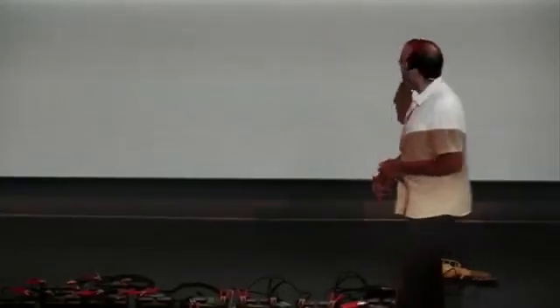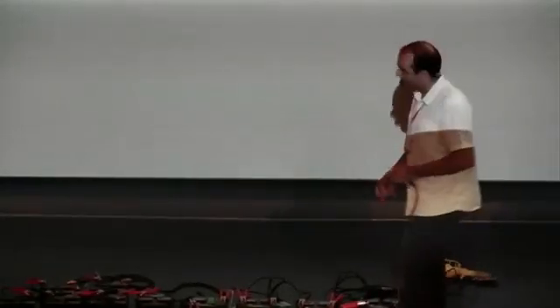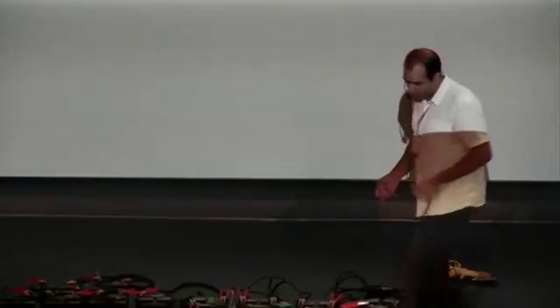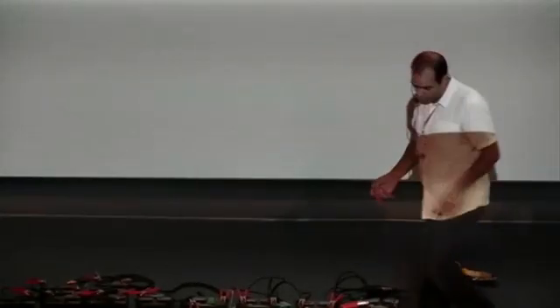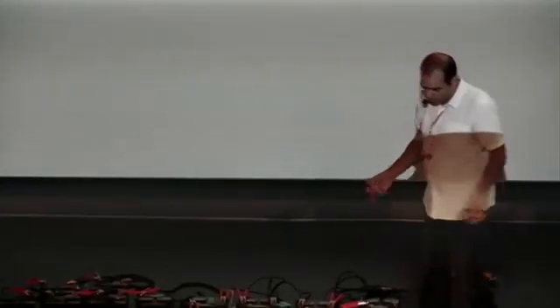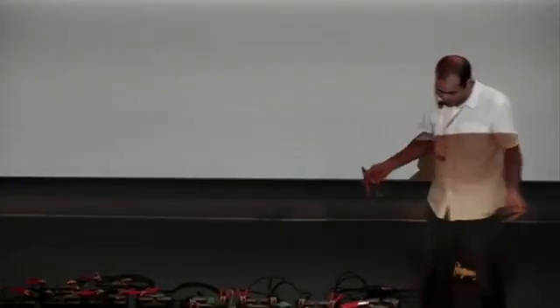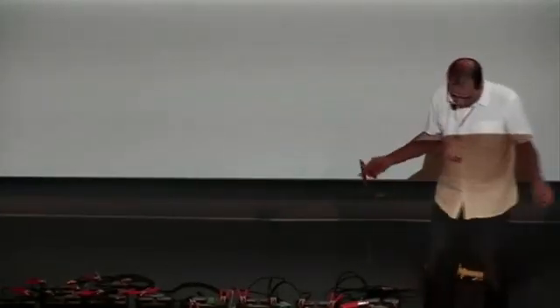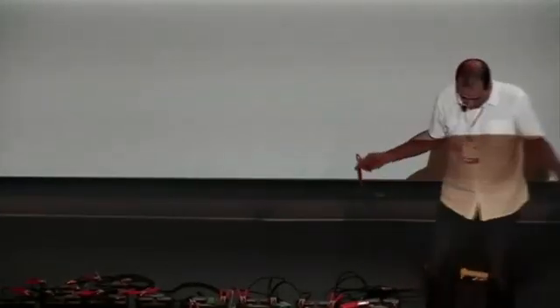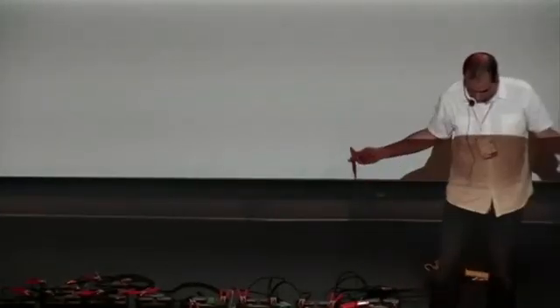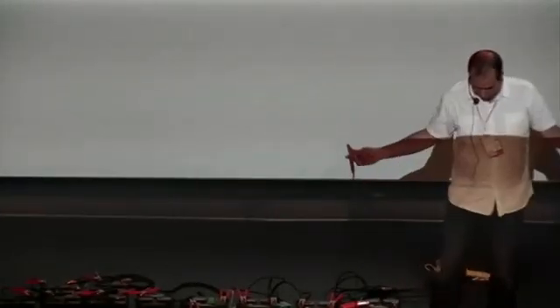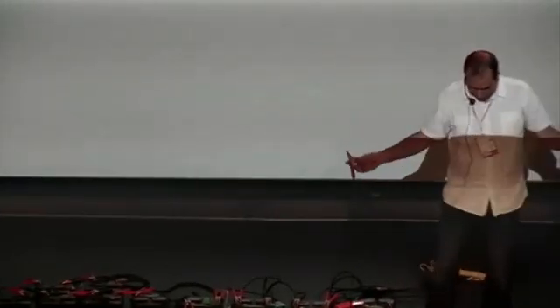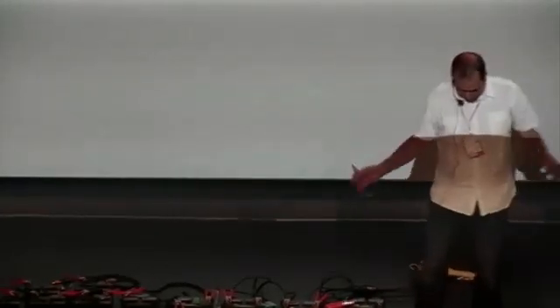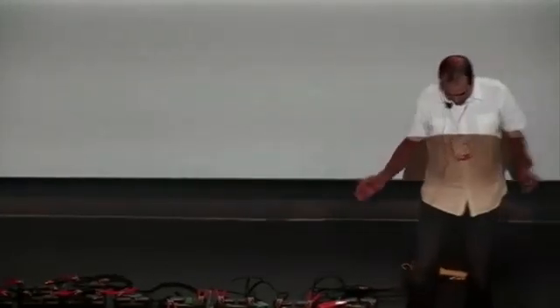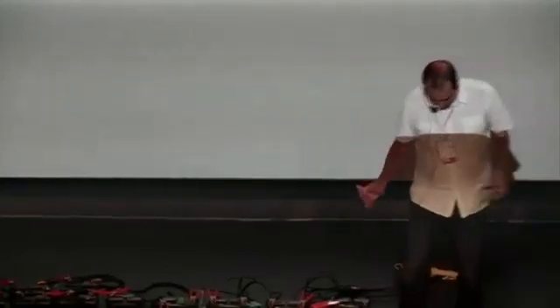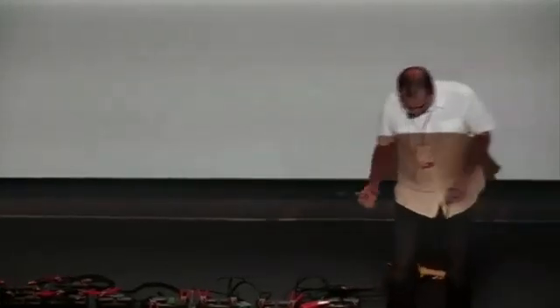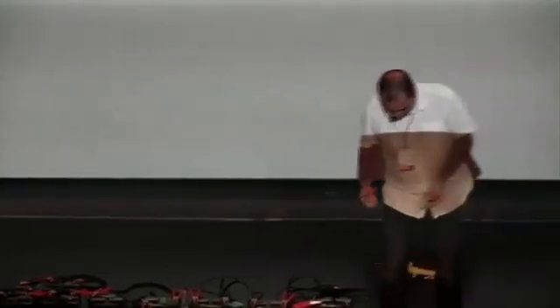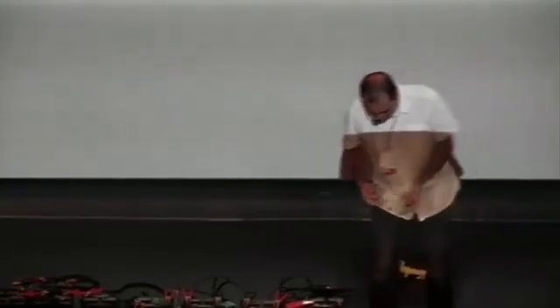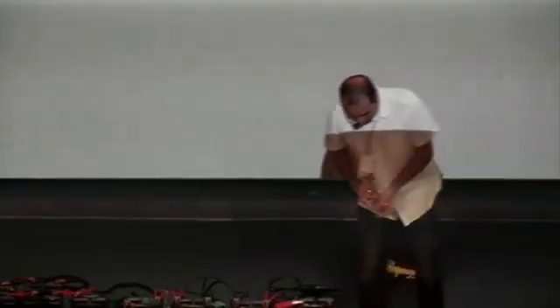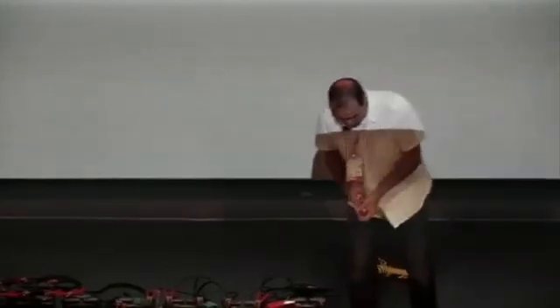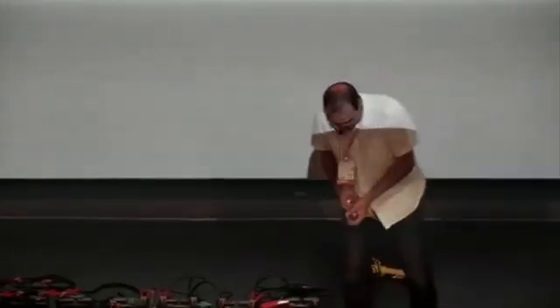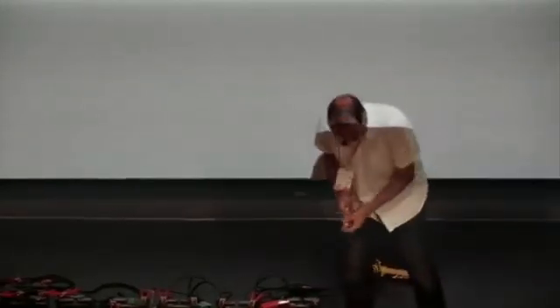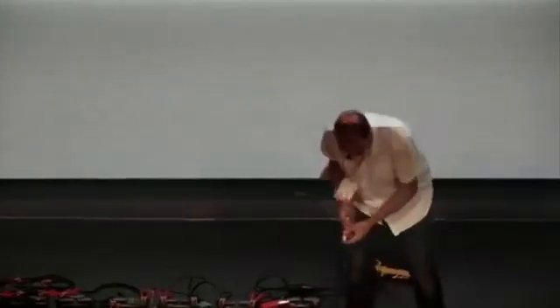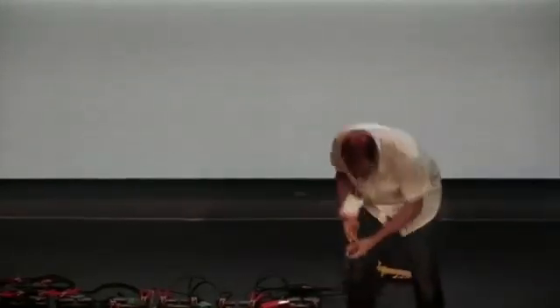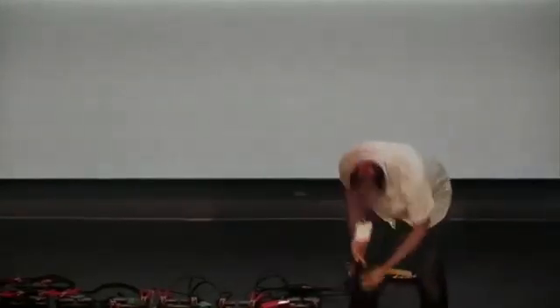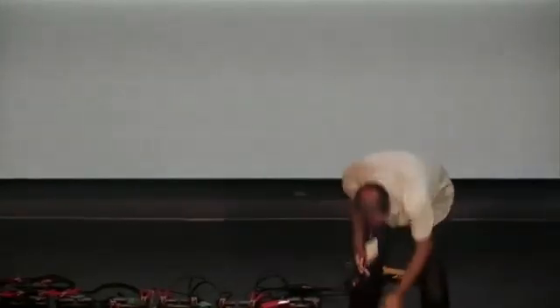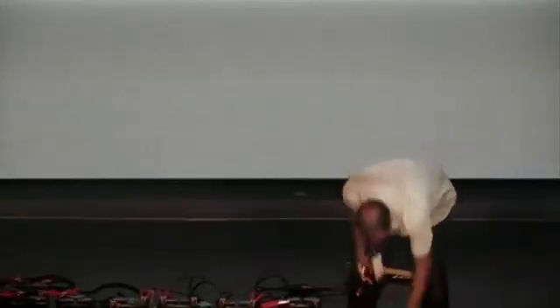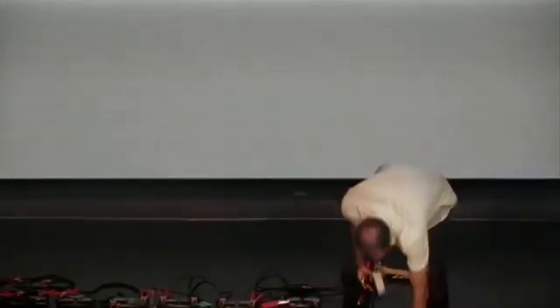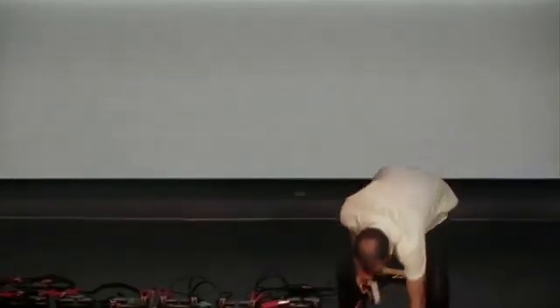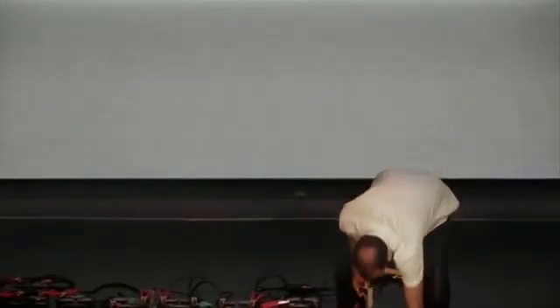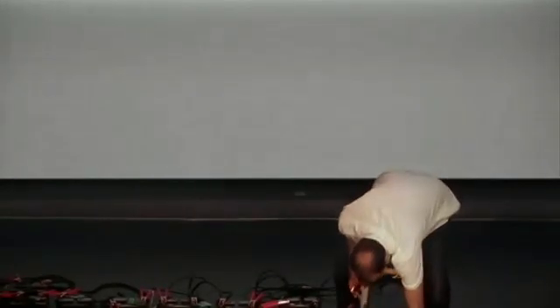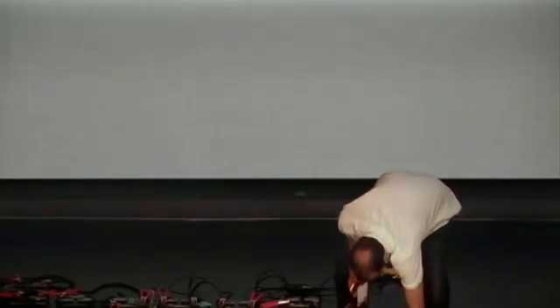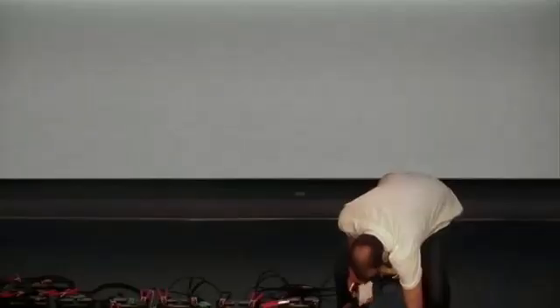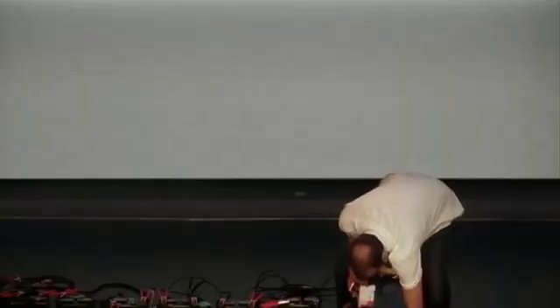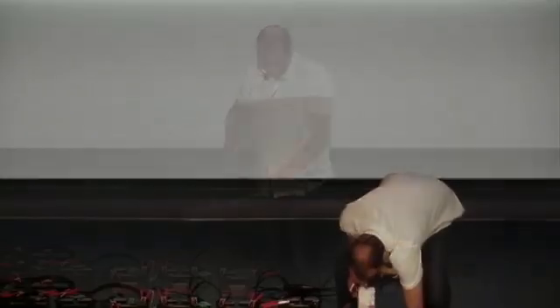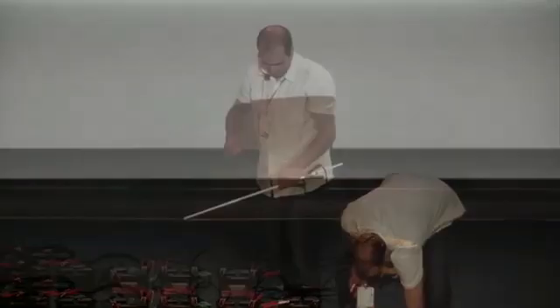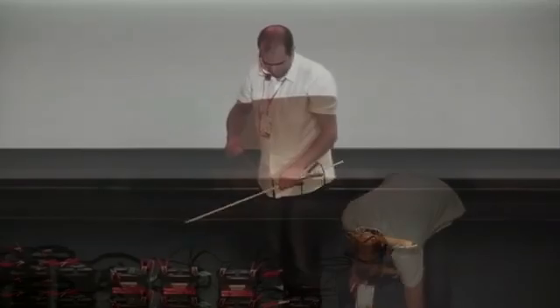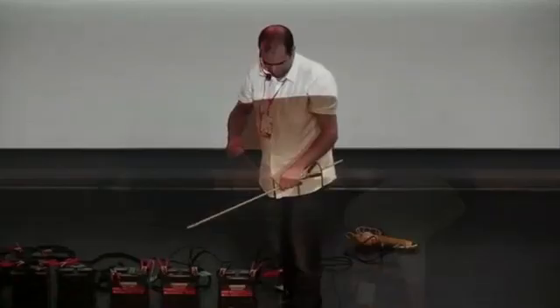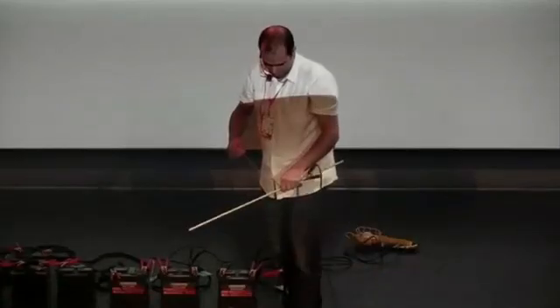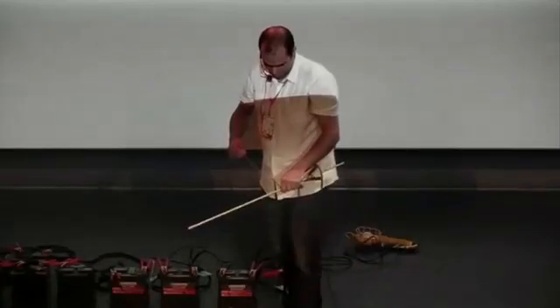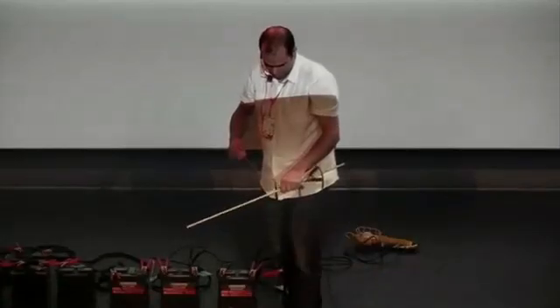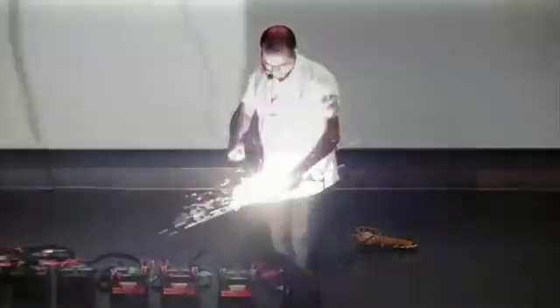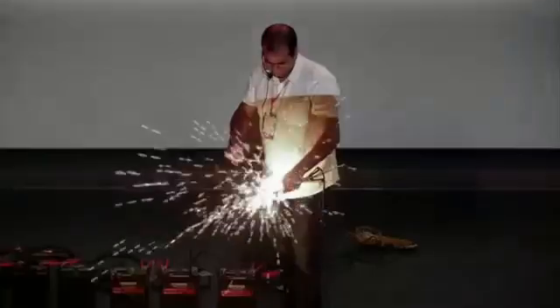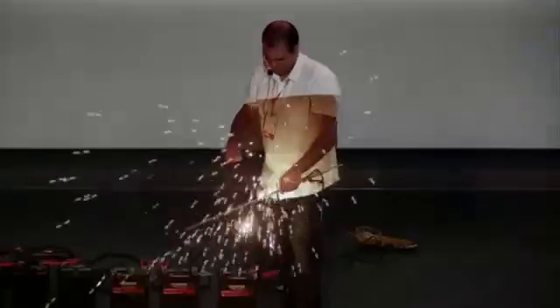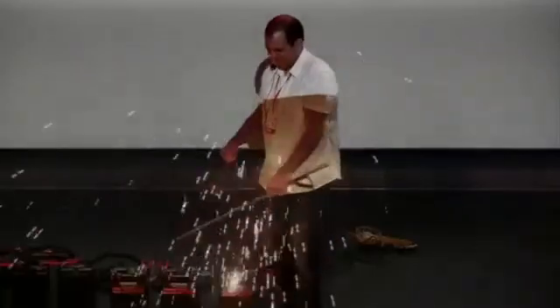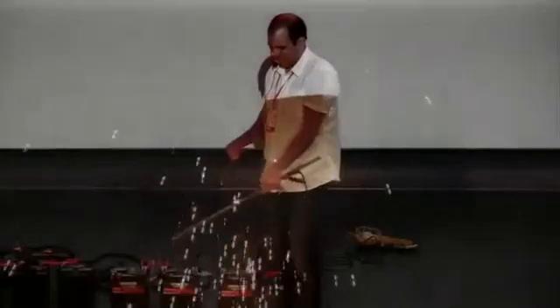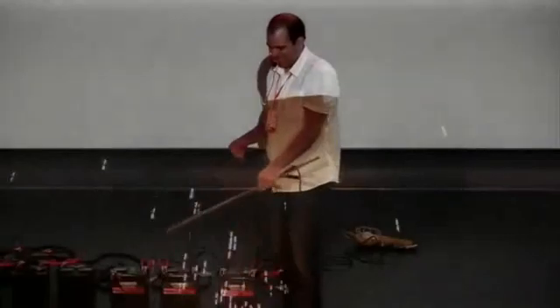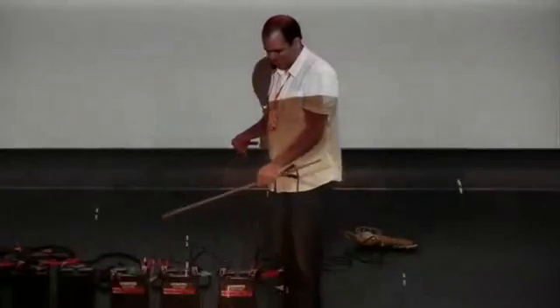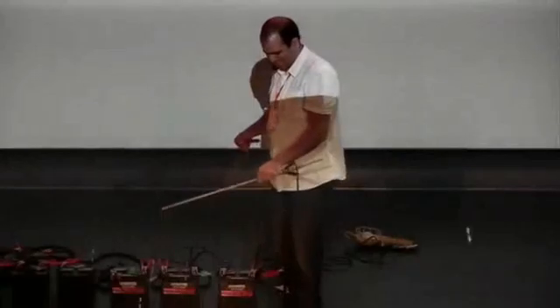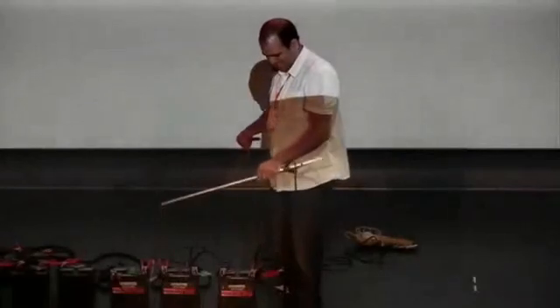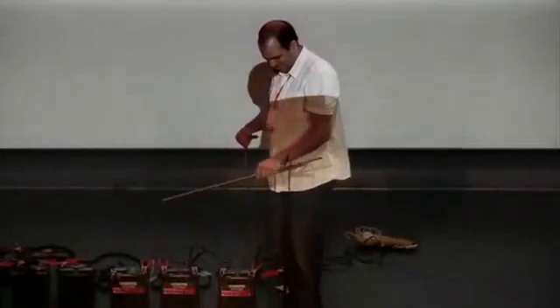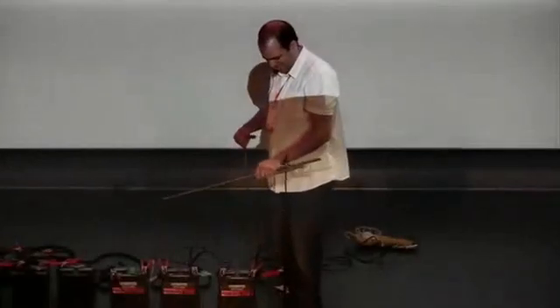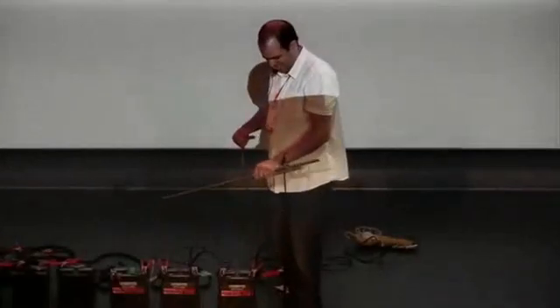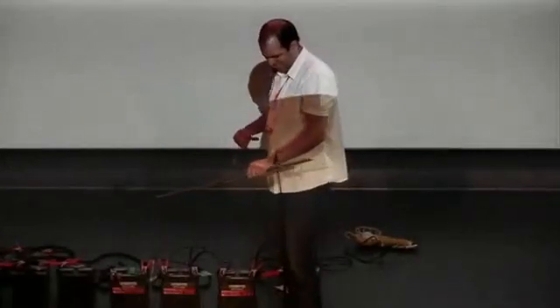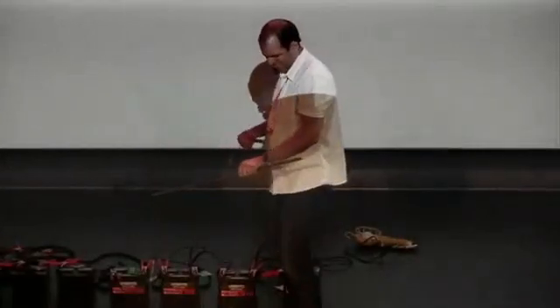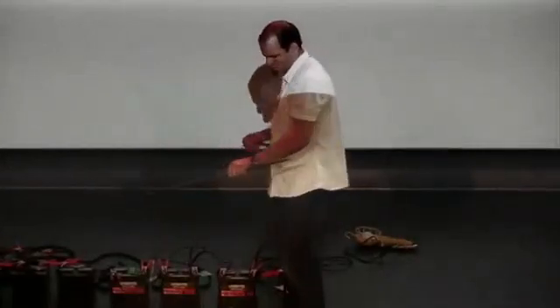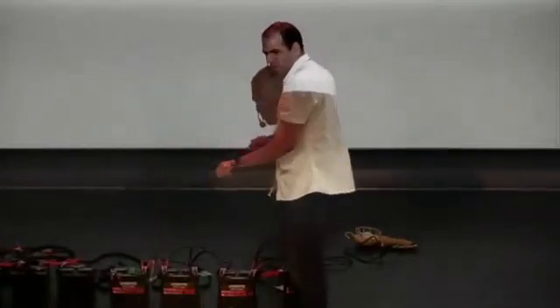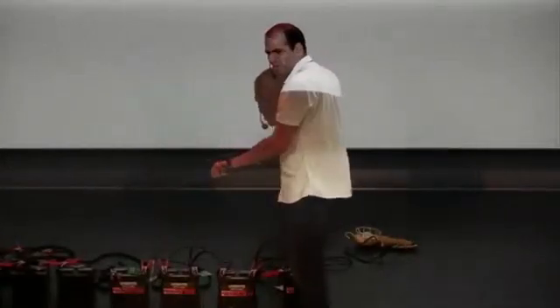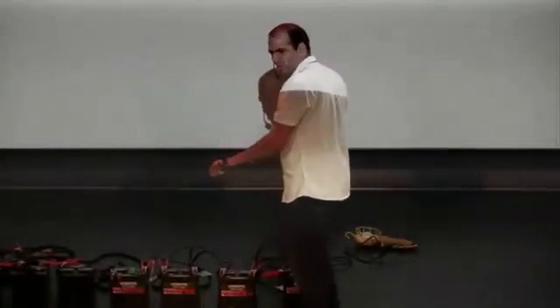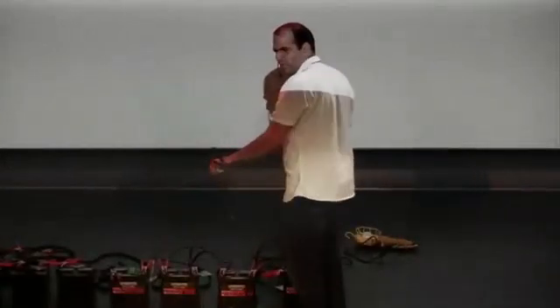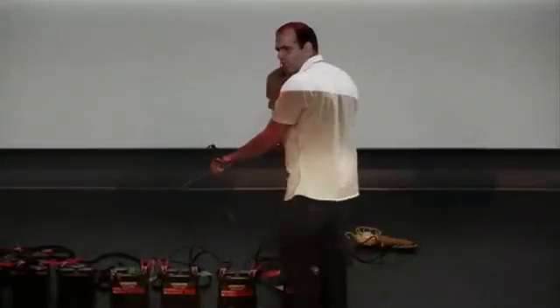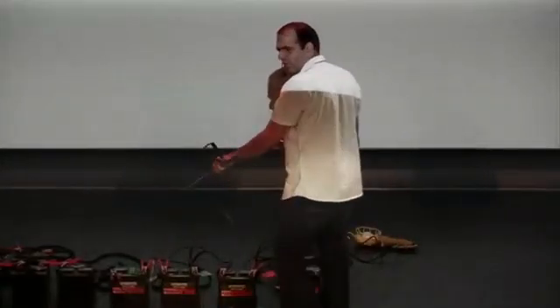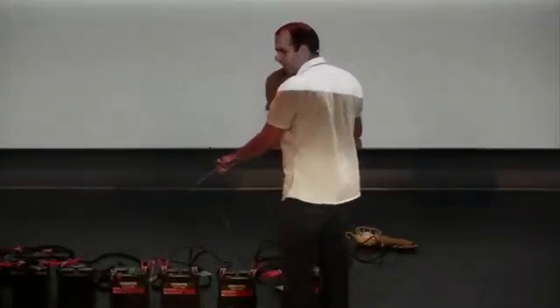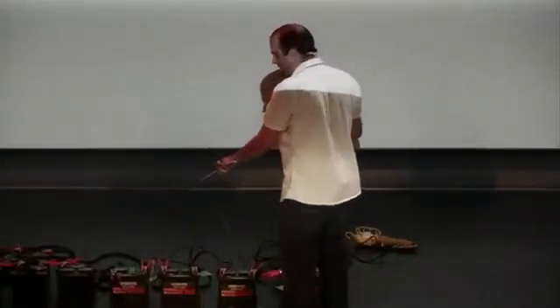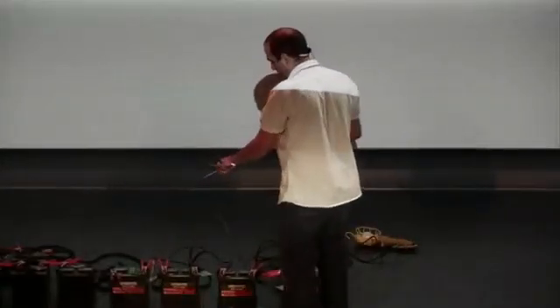Can it weld? Two batteries was already enough. Don't look directly.